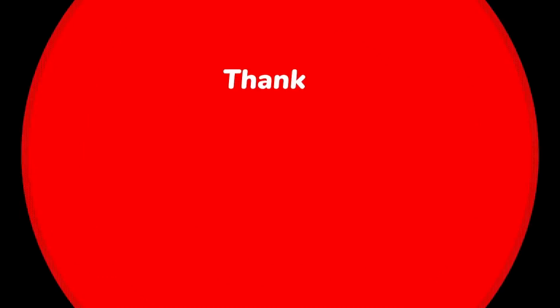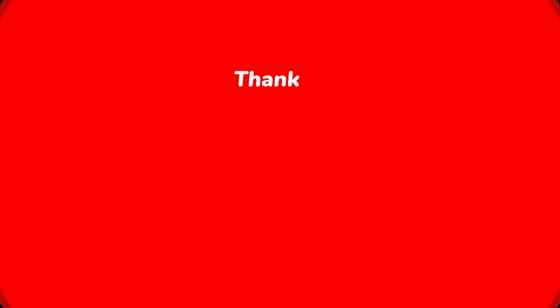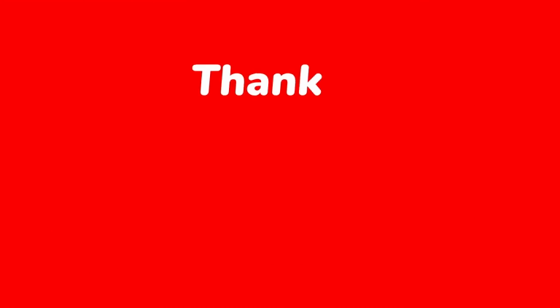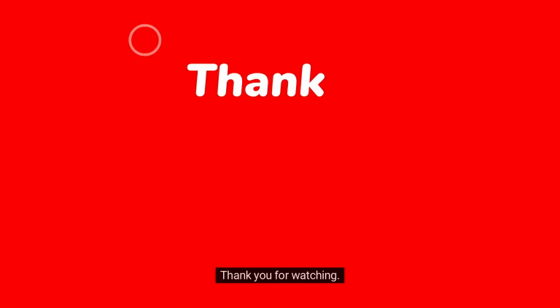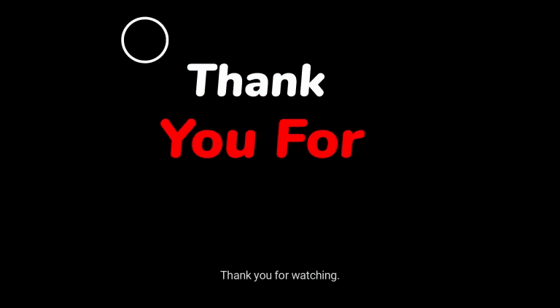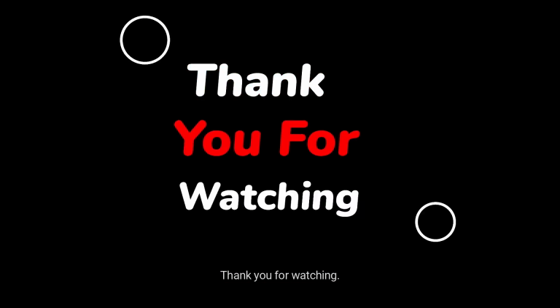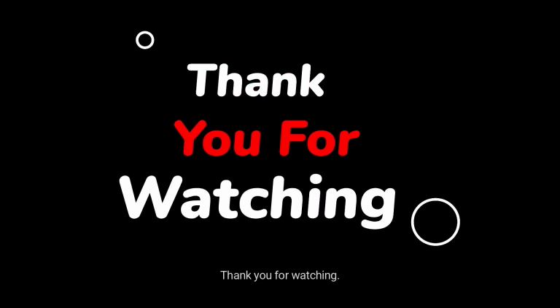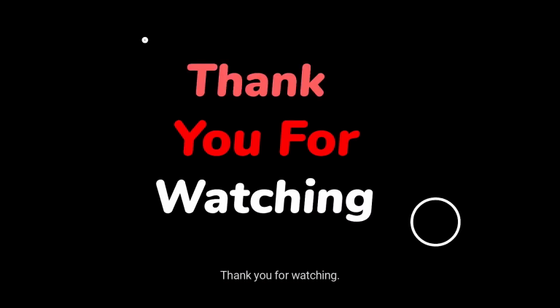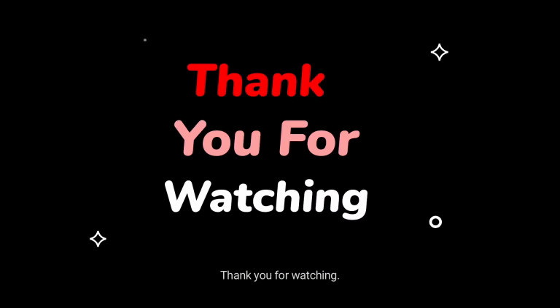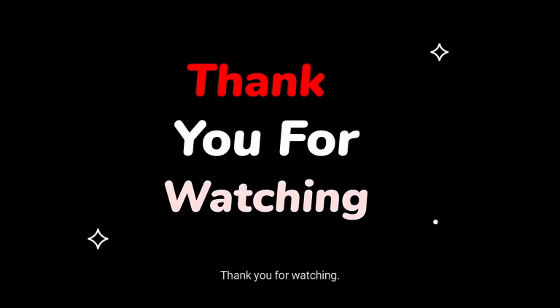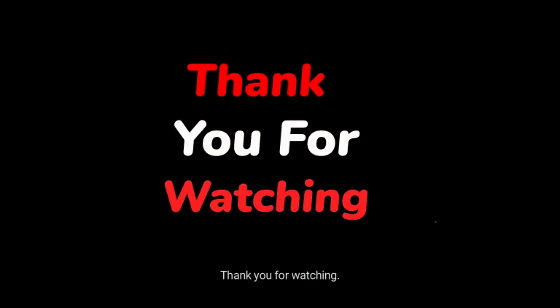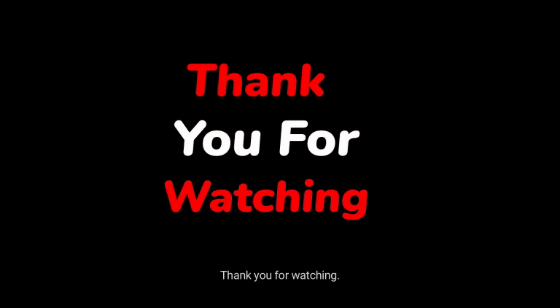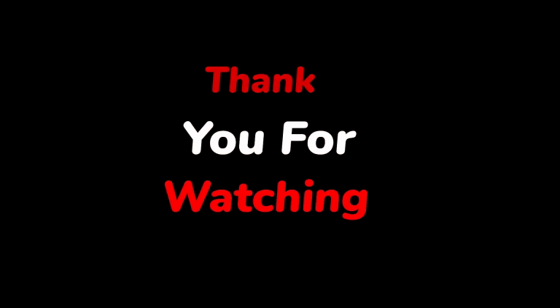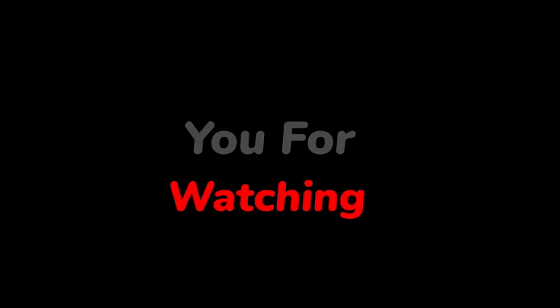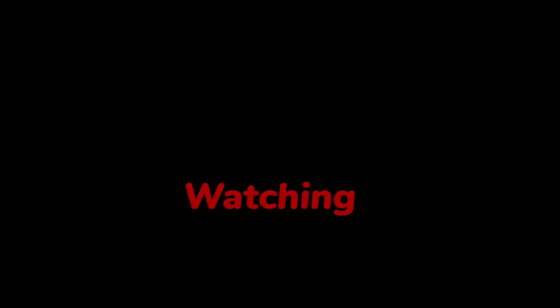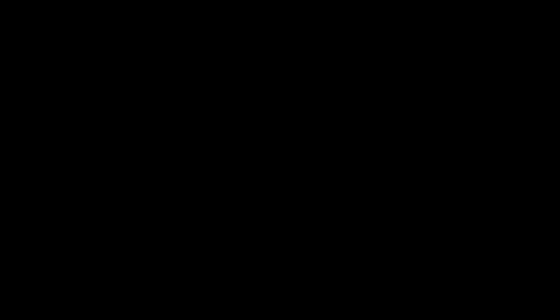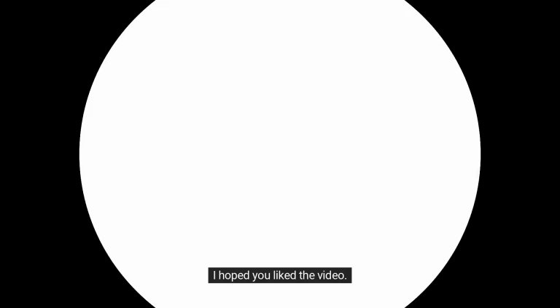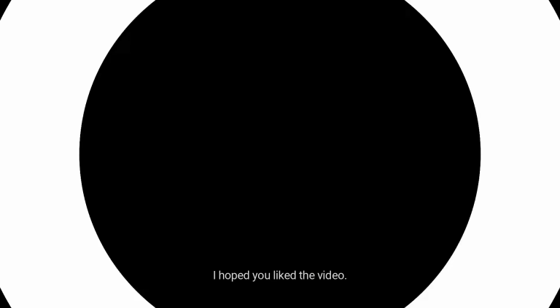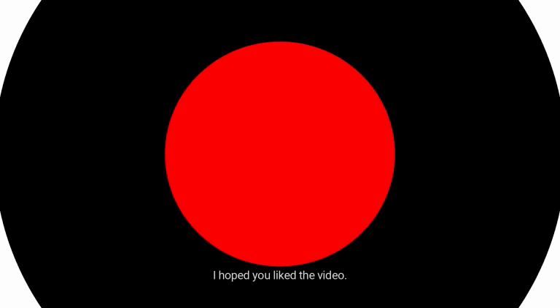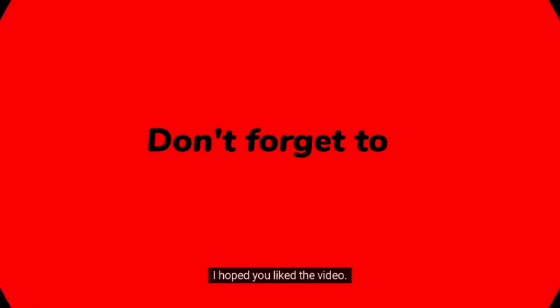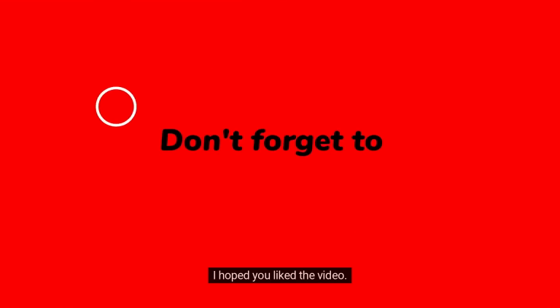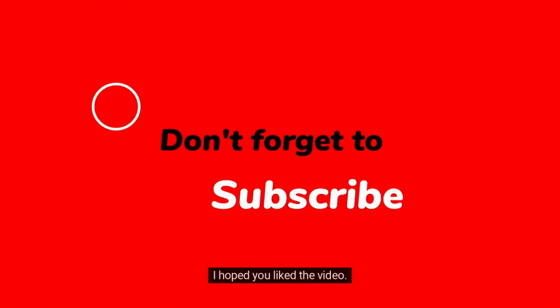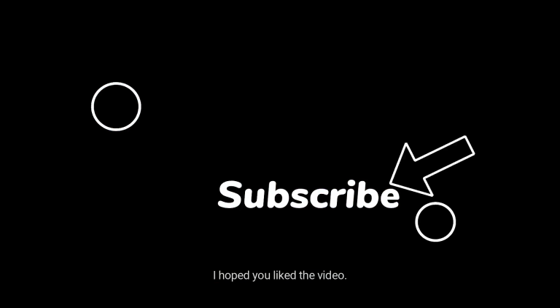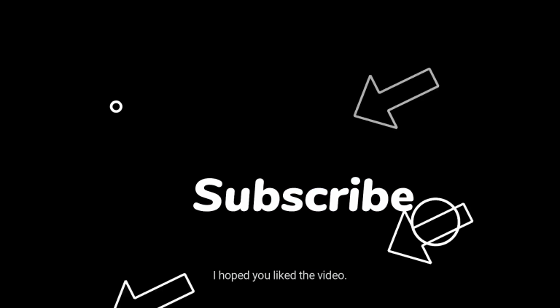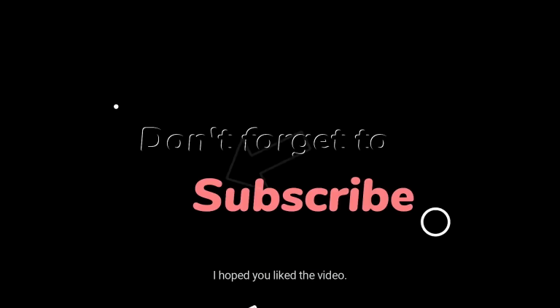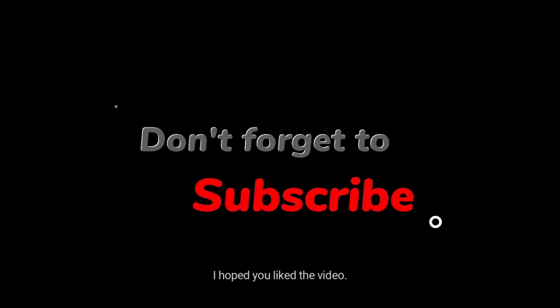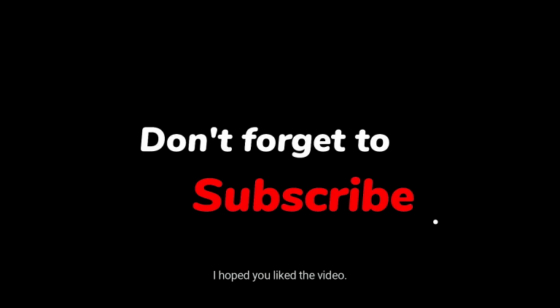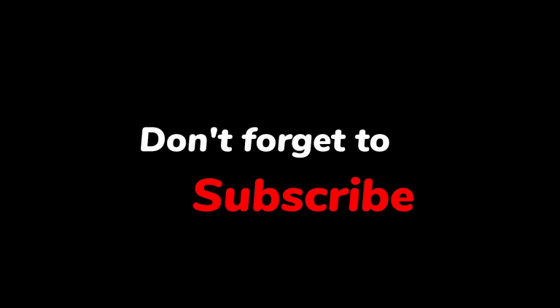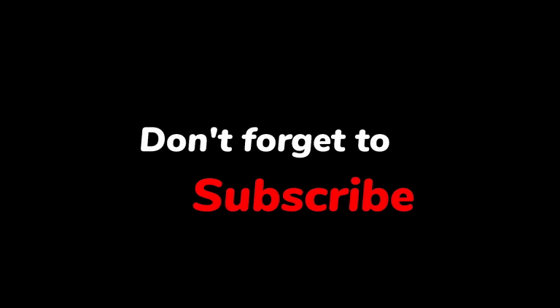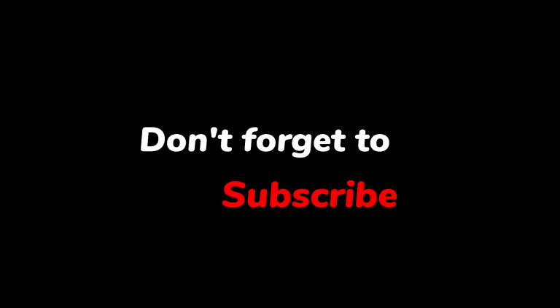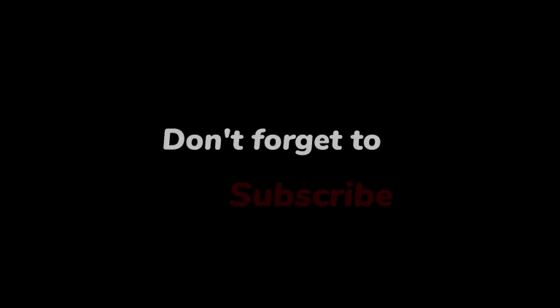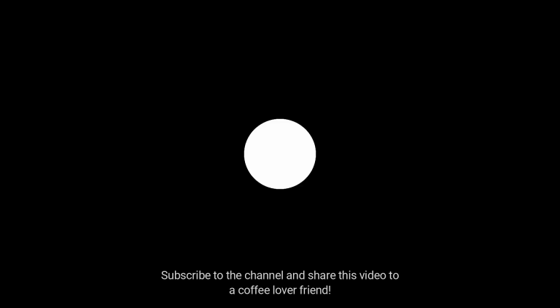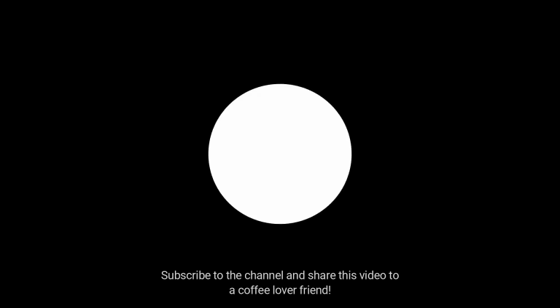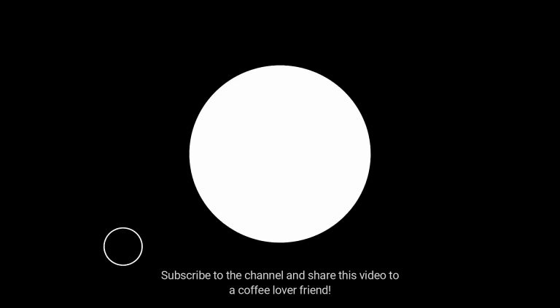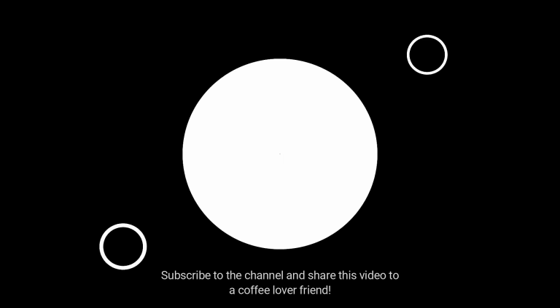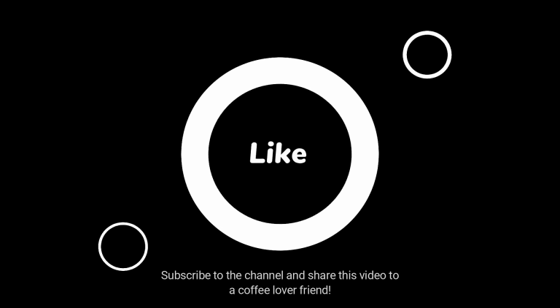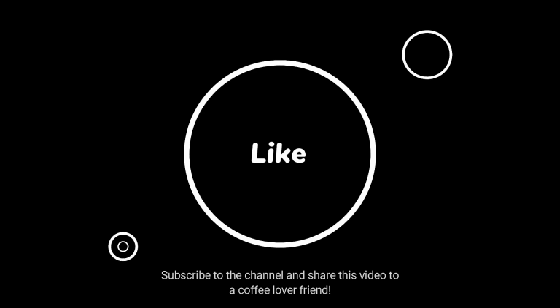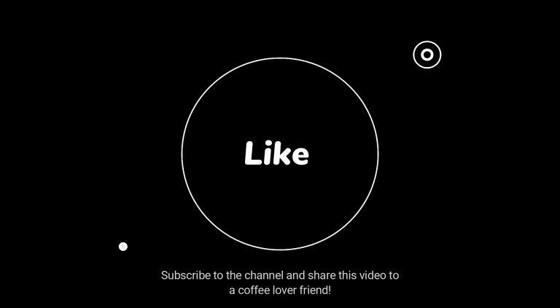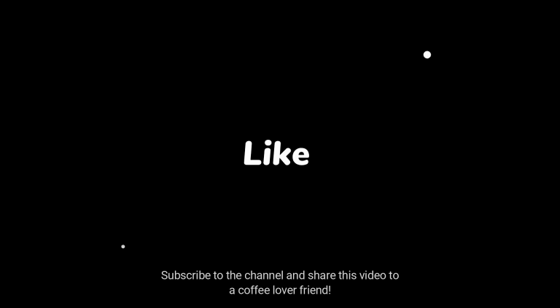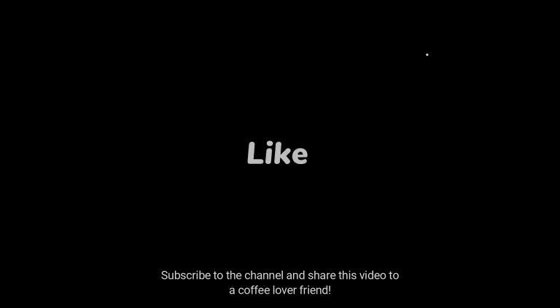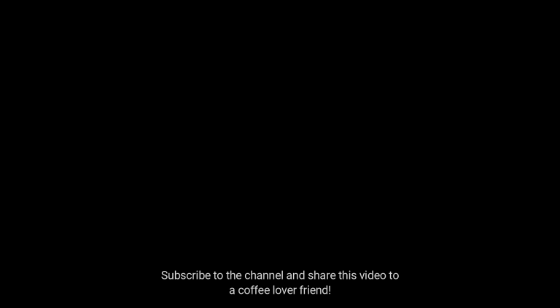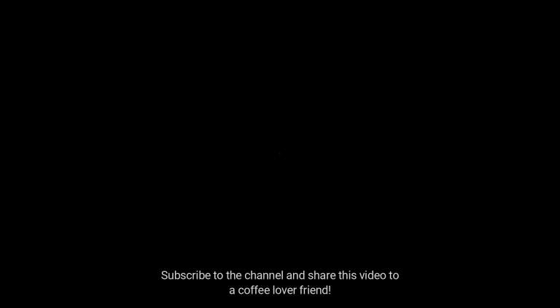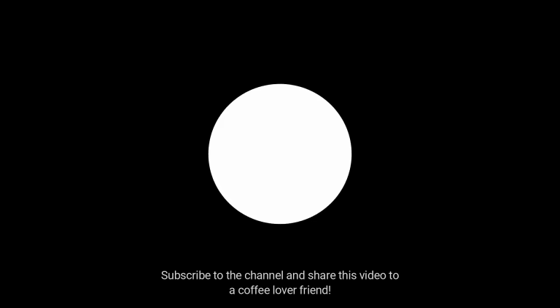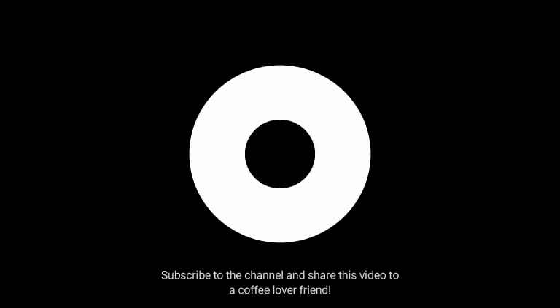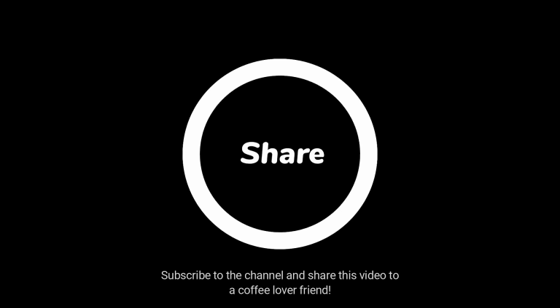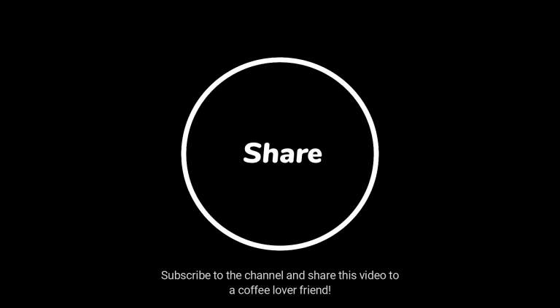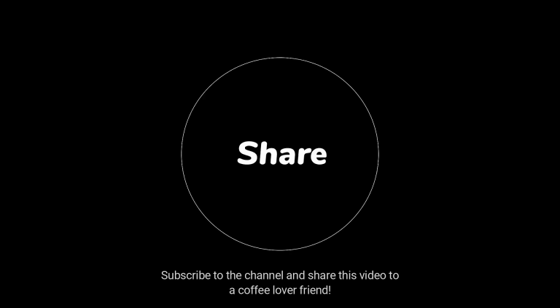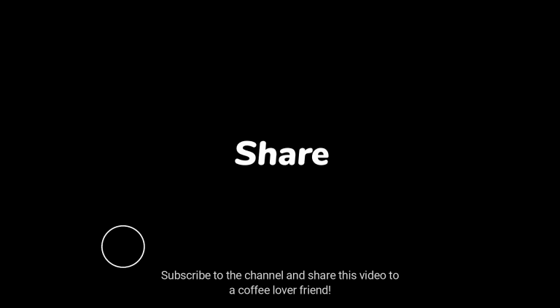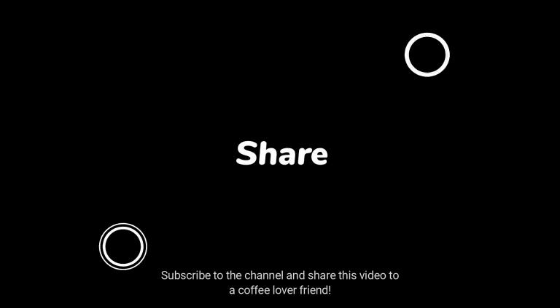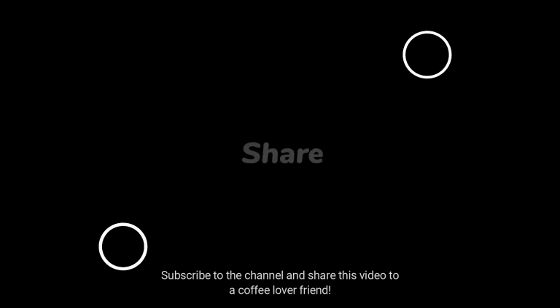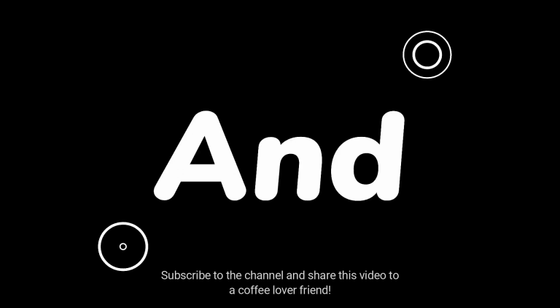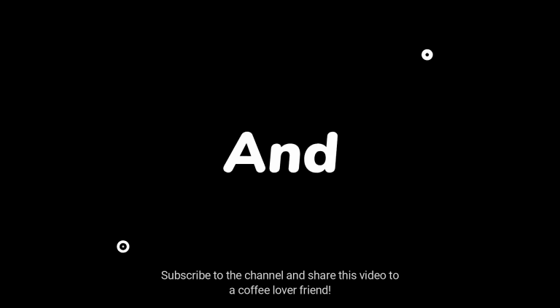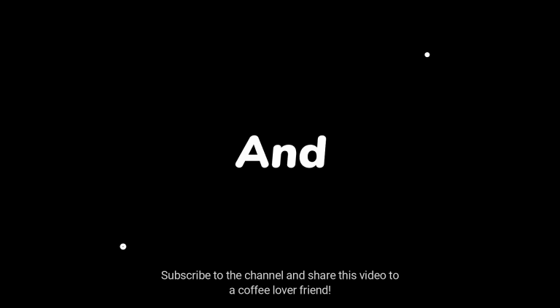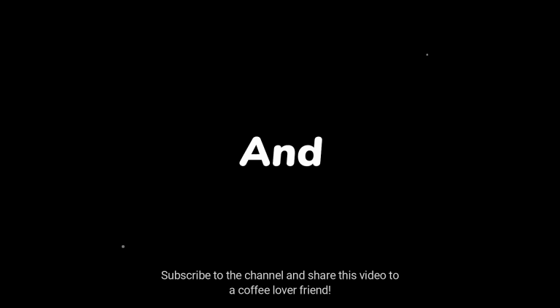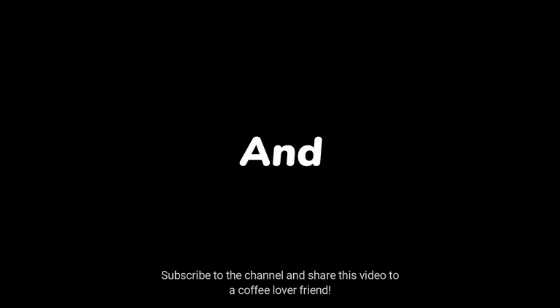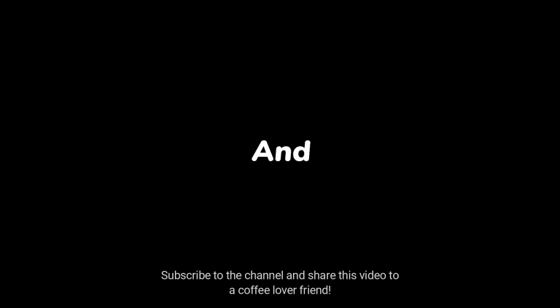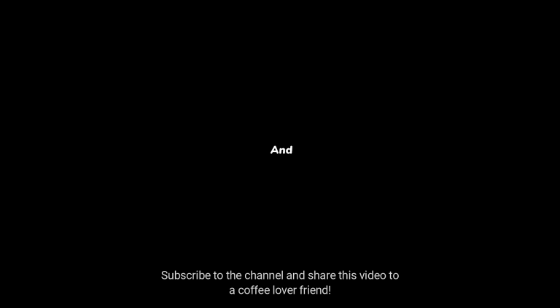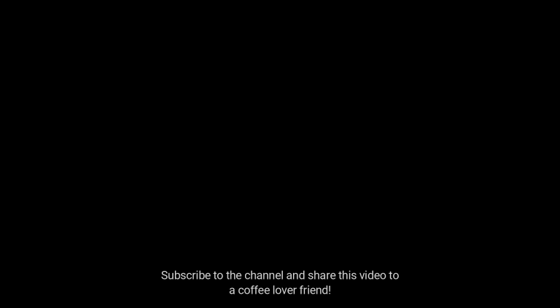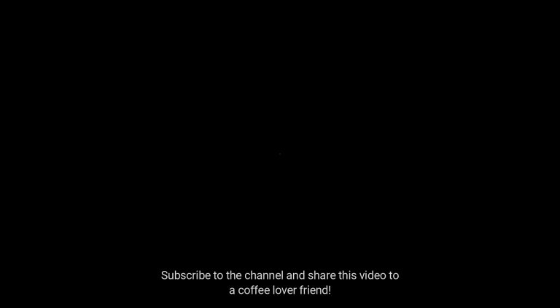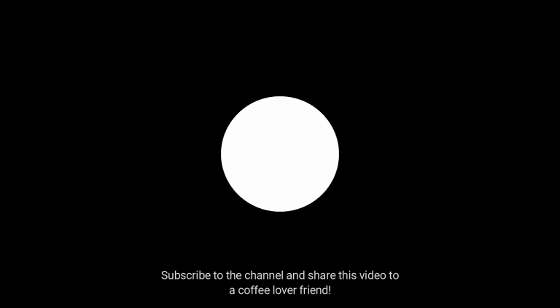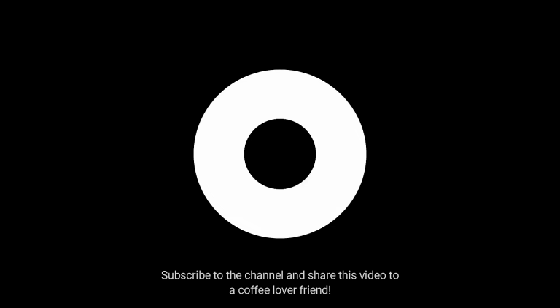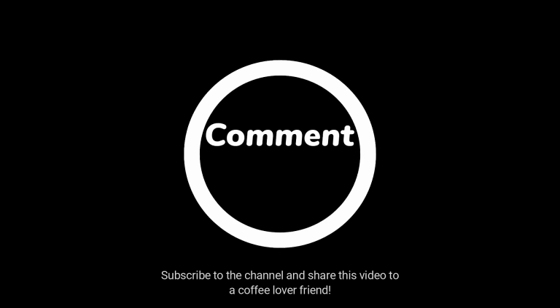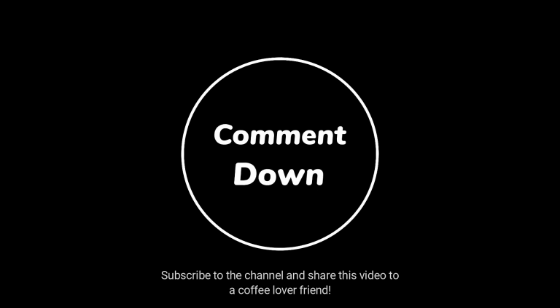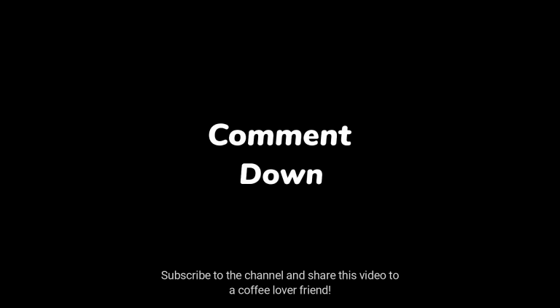Thank you for watching. I hope you liked the video. Subscribe to the channel and share this video with a coffee lover friend.